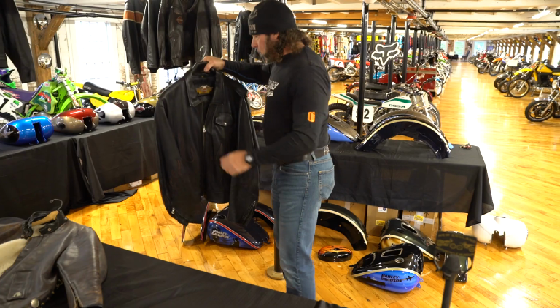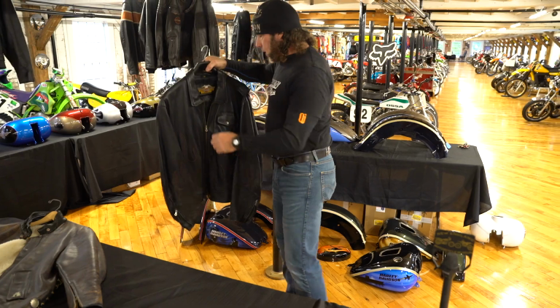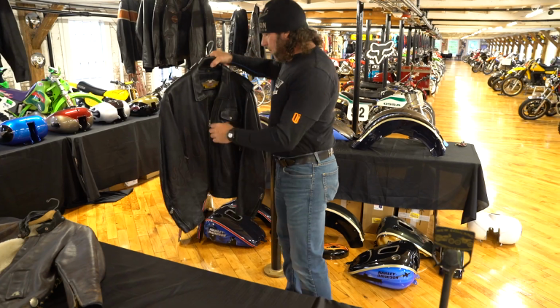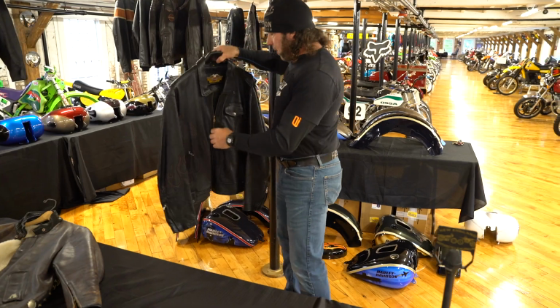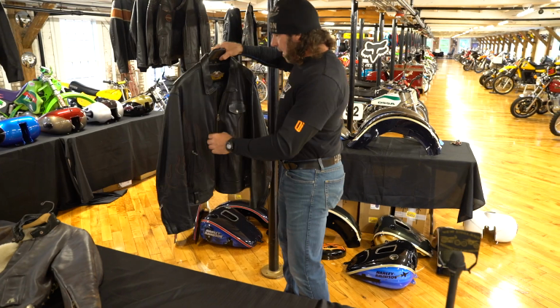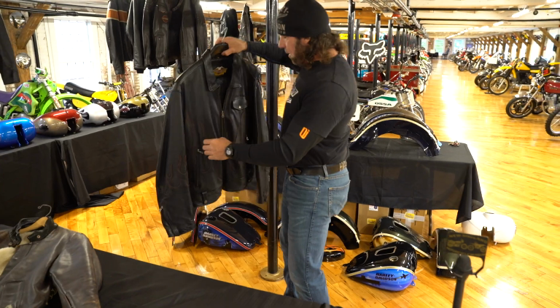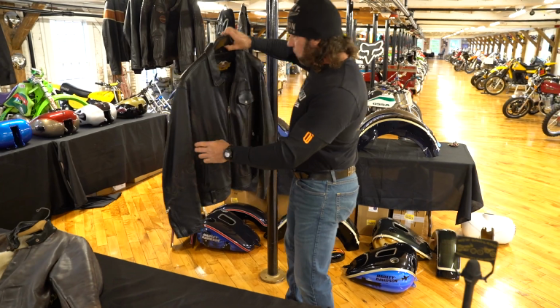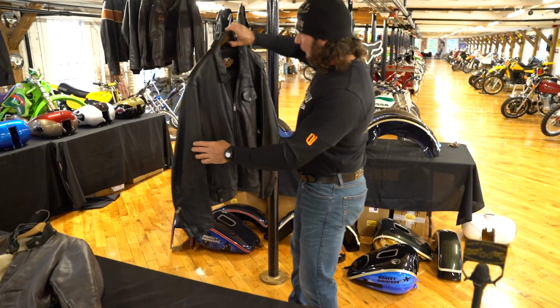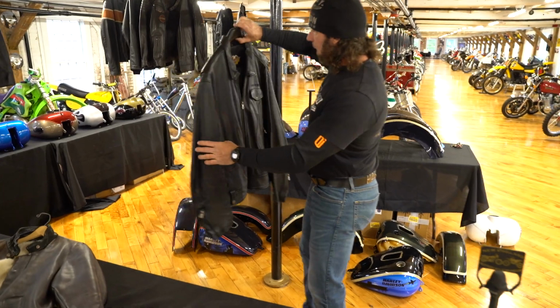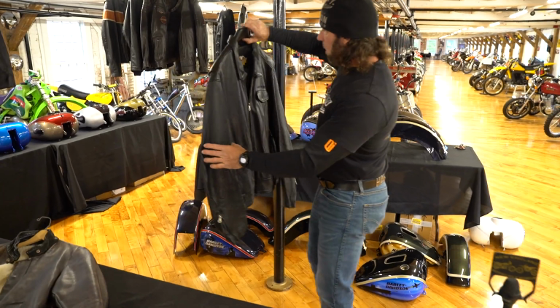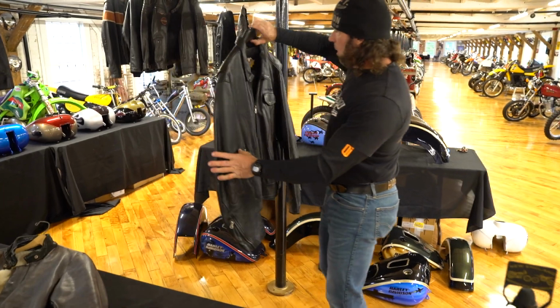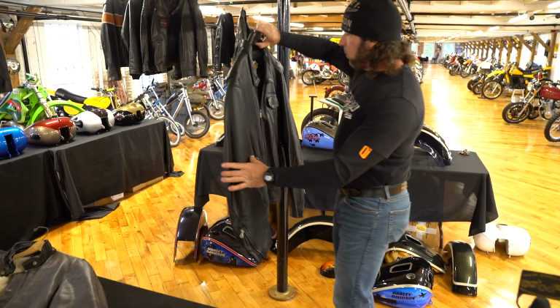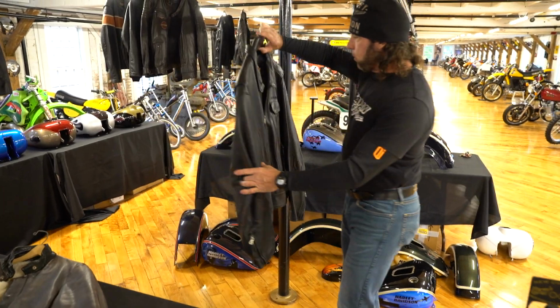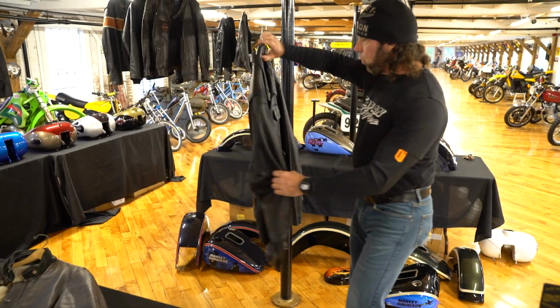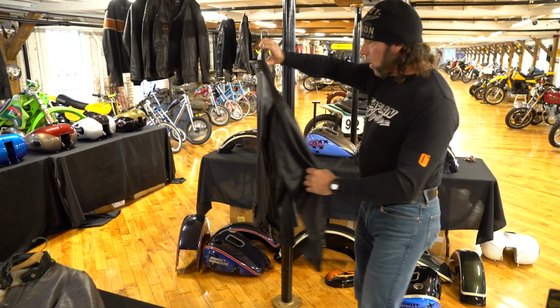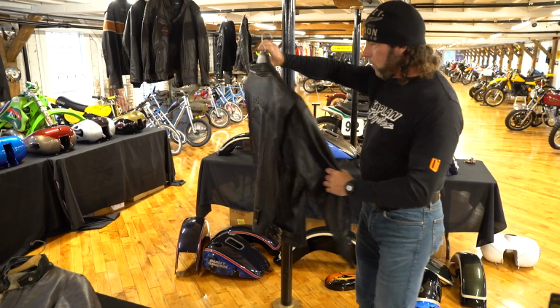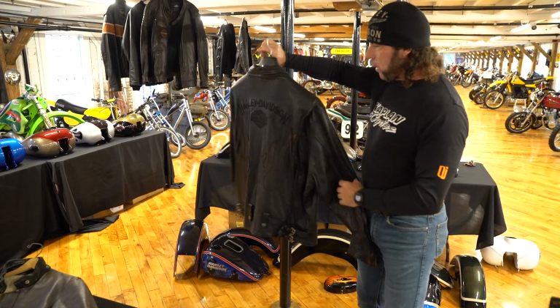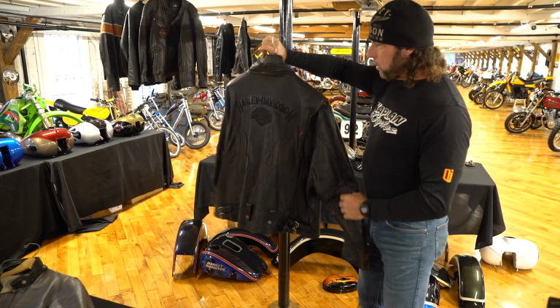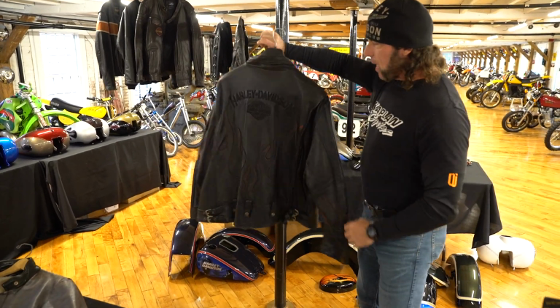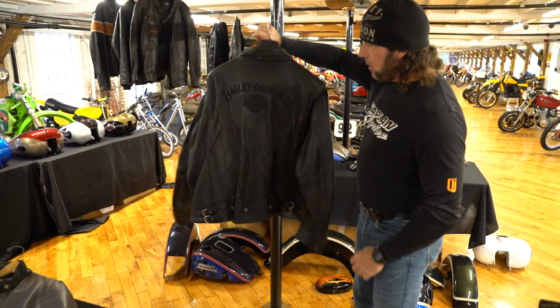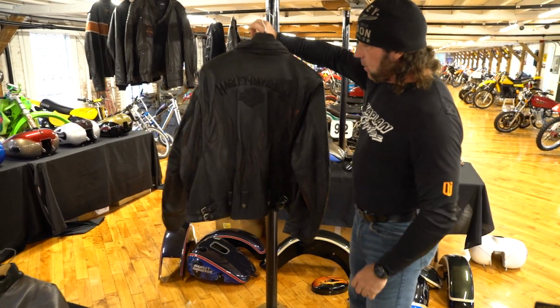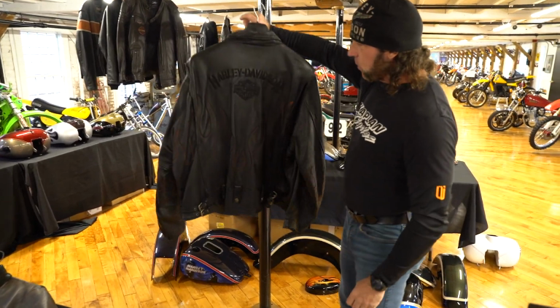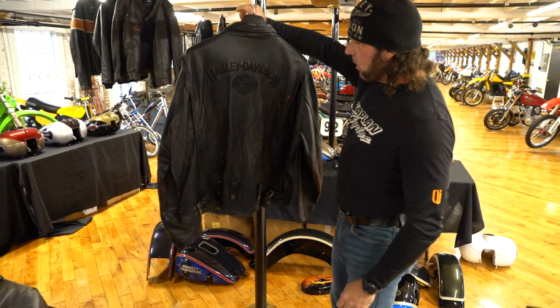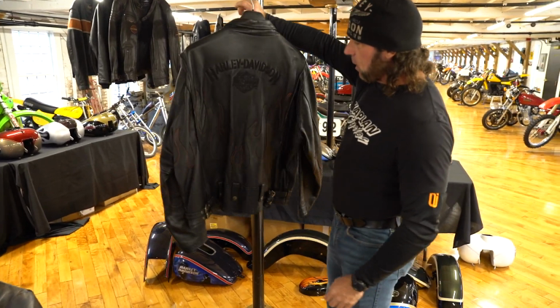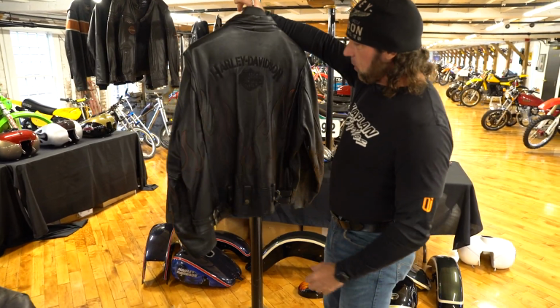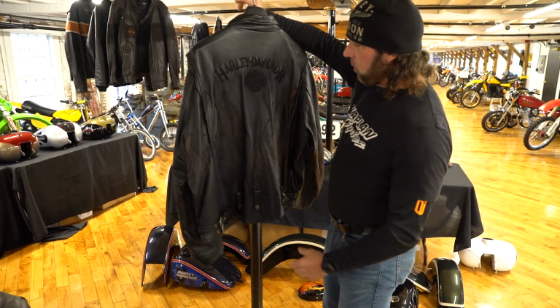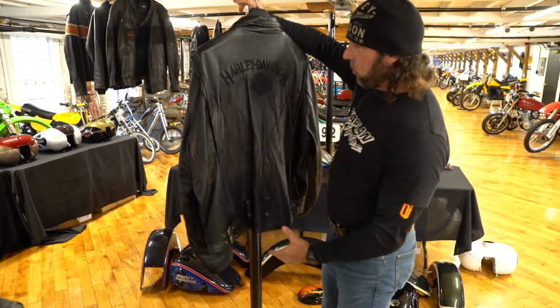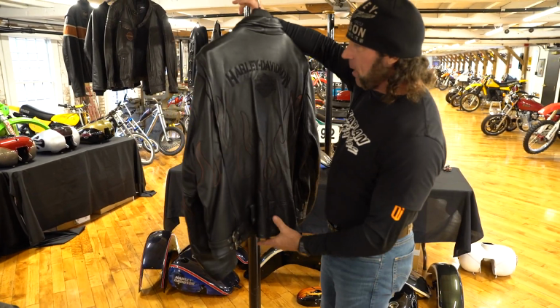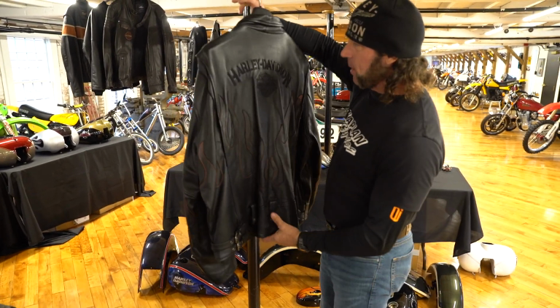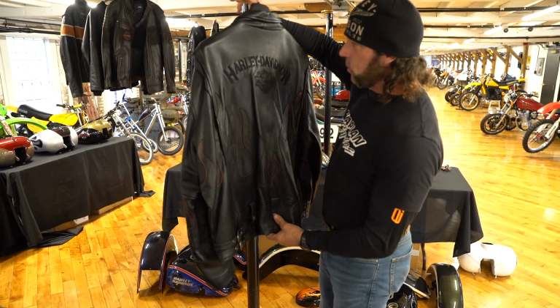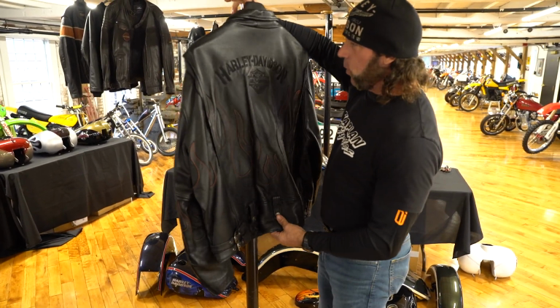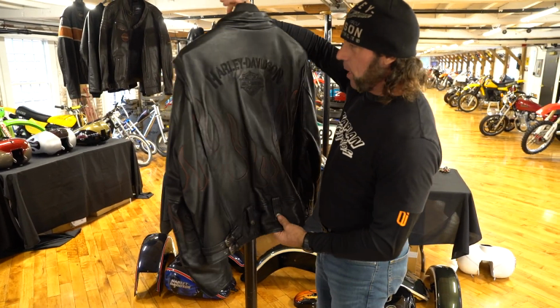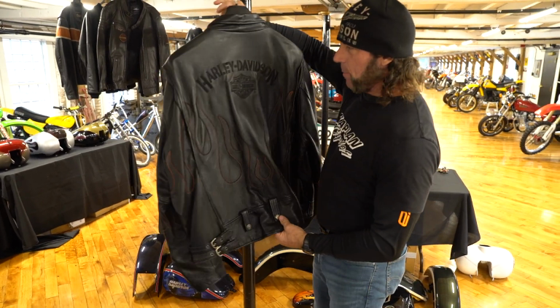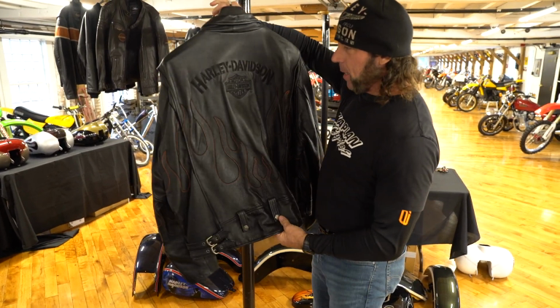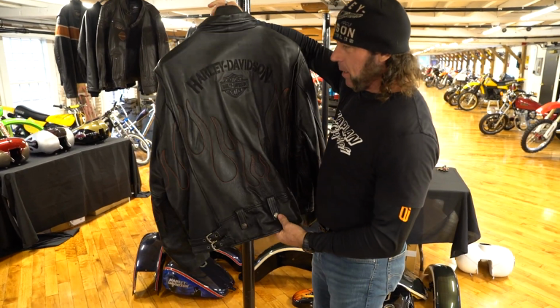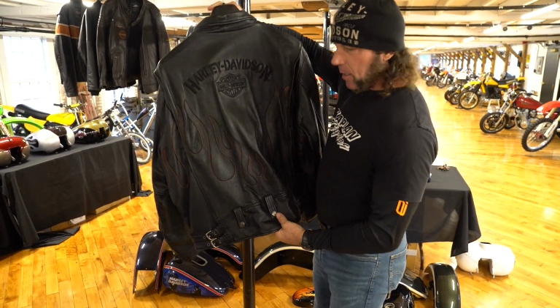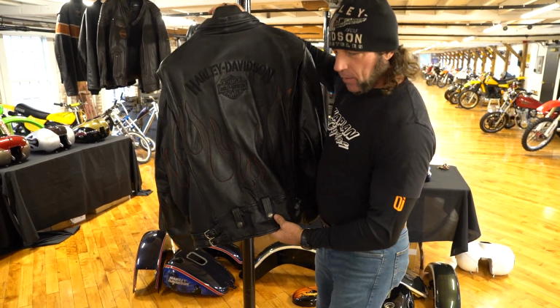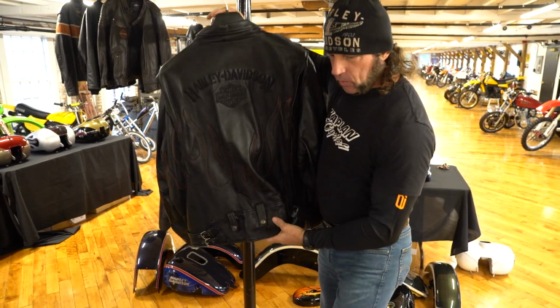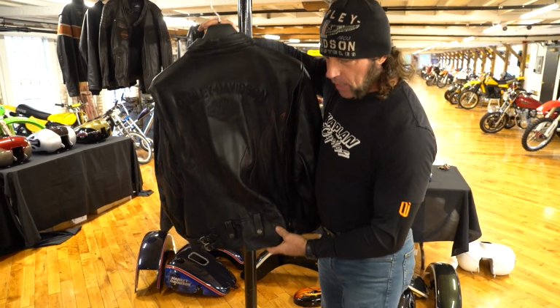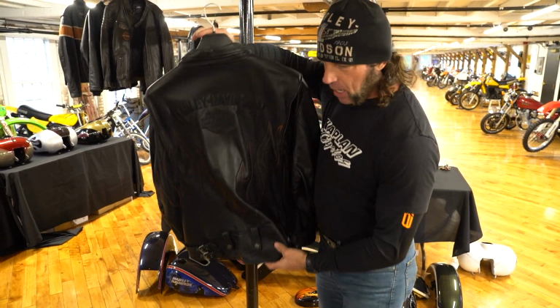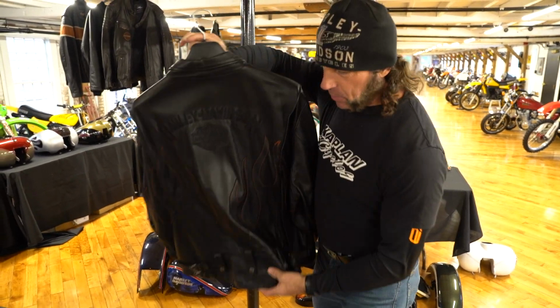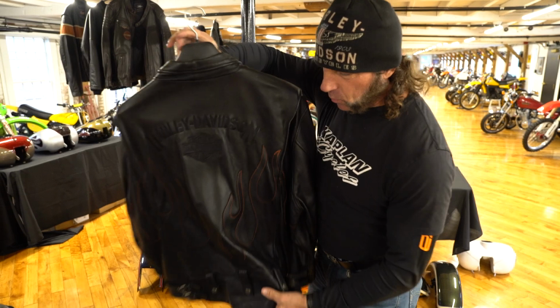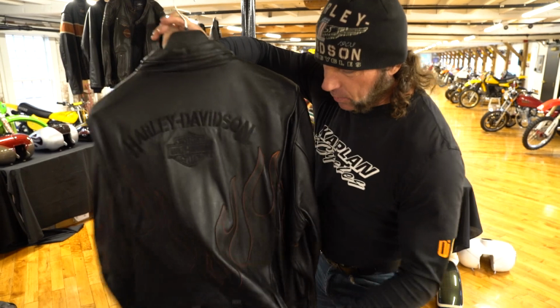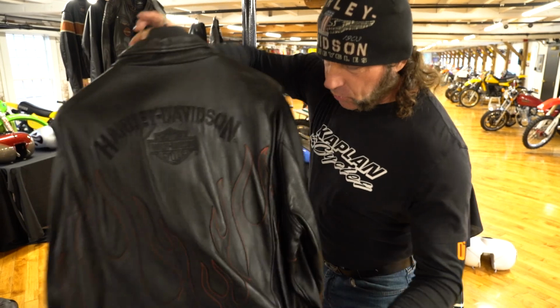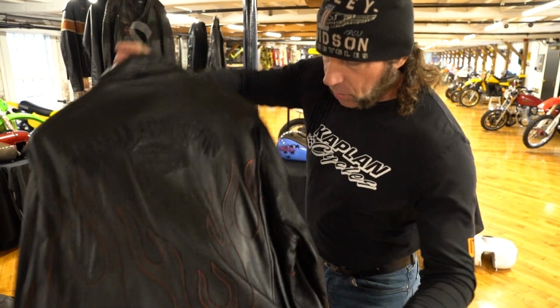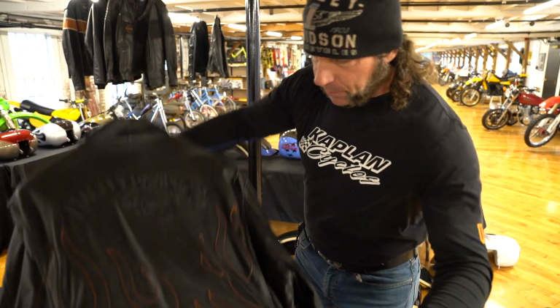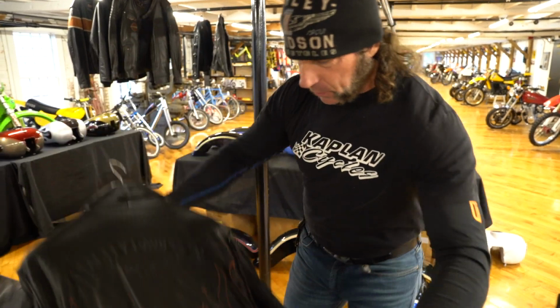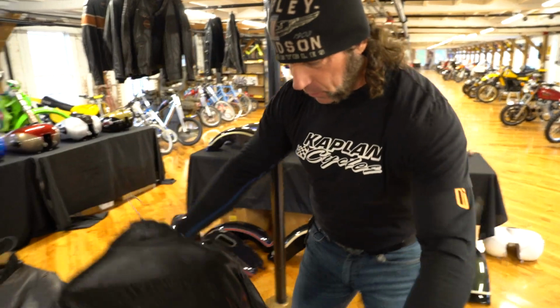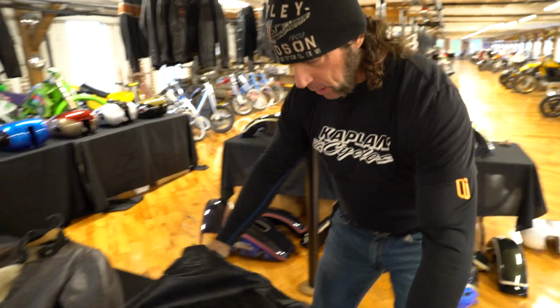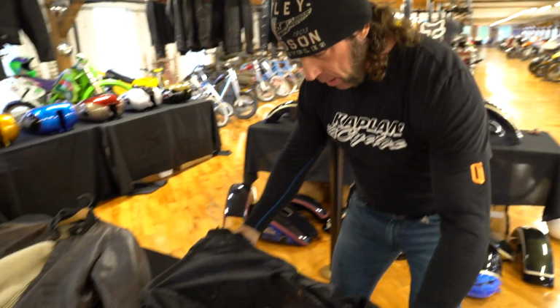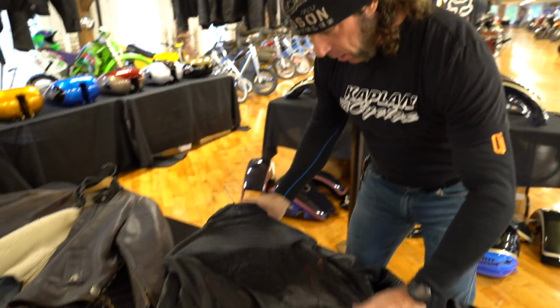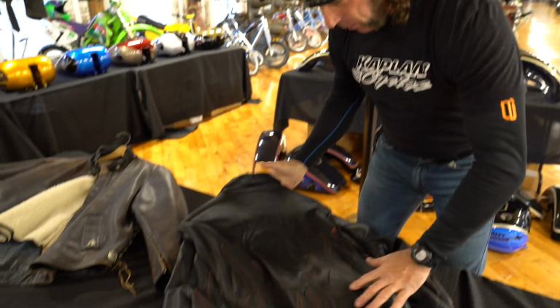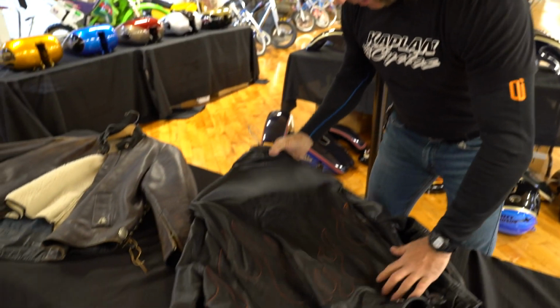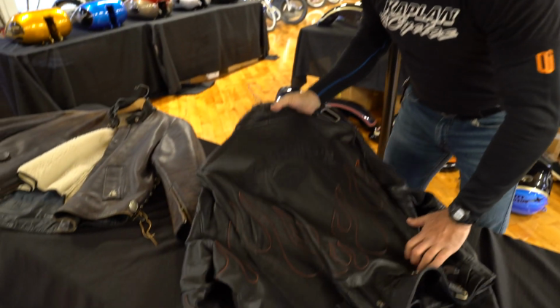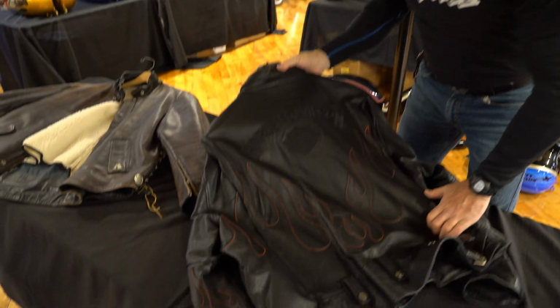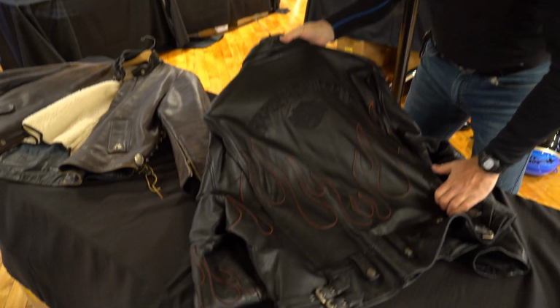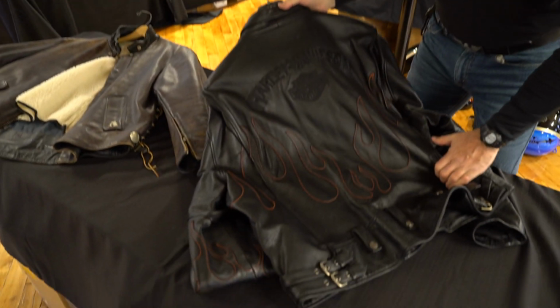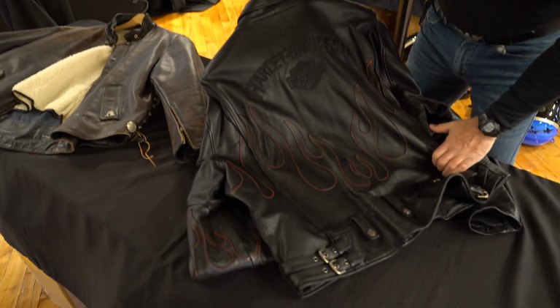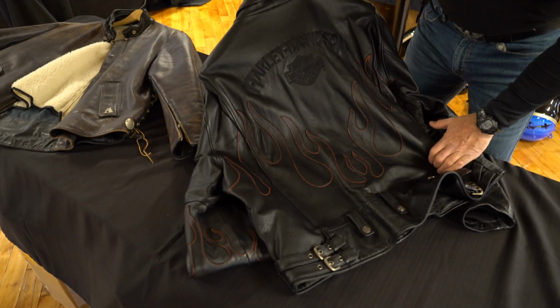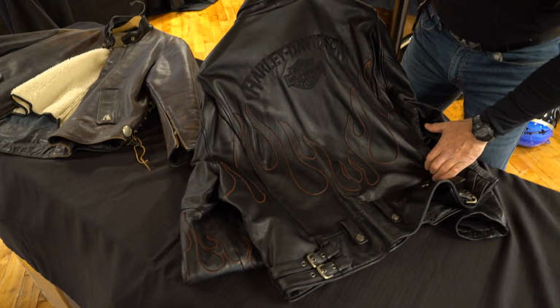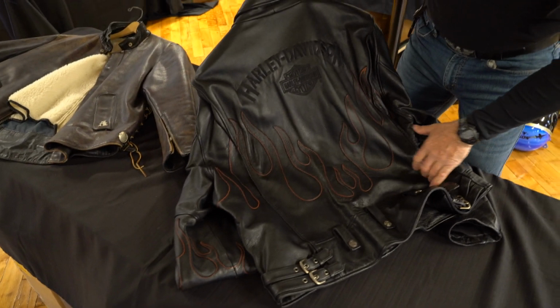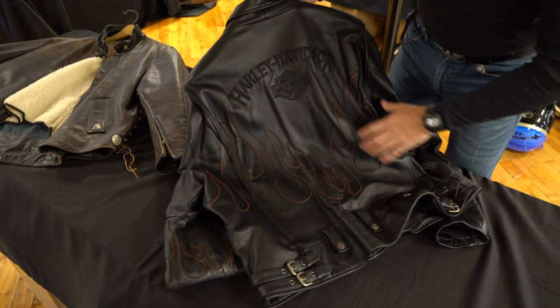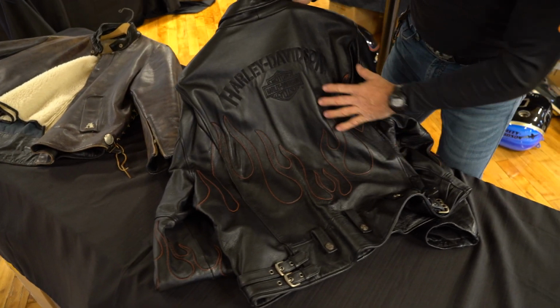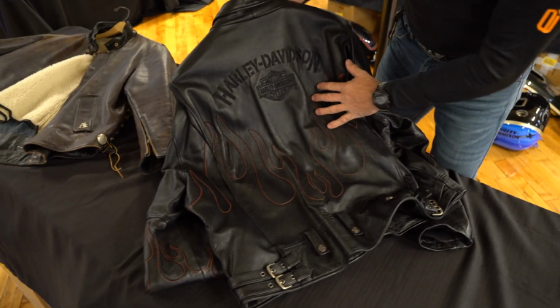What's happening guys? Jacket number 12 with the Todd Nielsen collection. Check this one out — this has got to be one of the sharpest Harley-Davidson jackets I've ever seen.